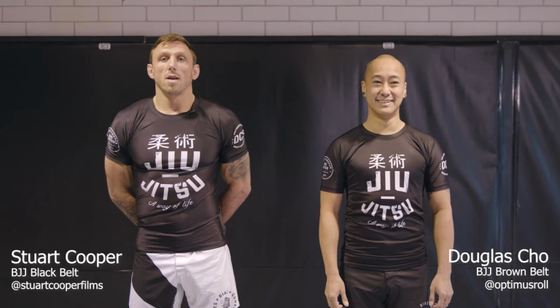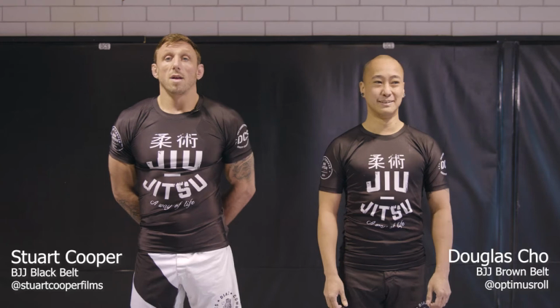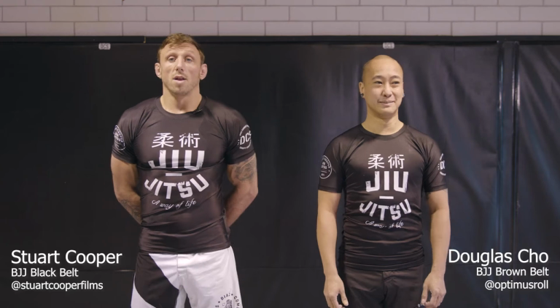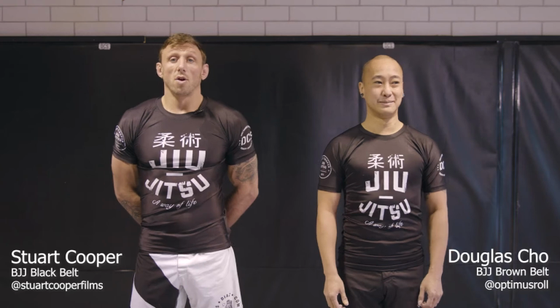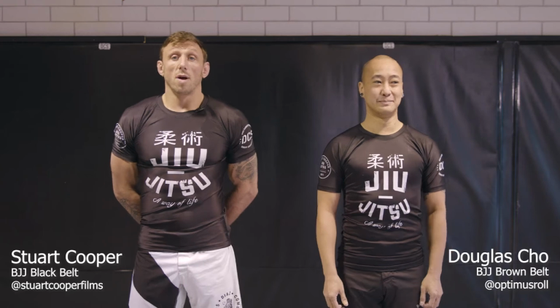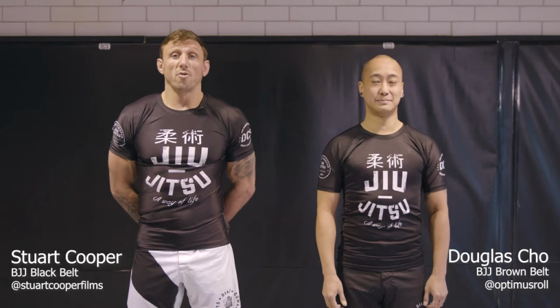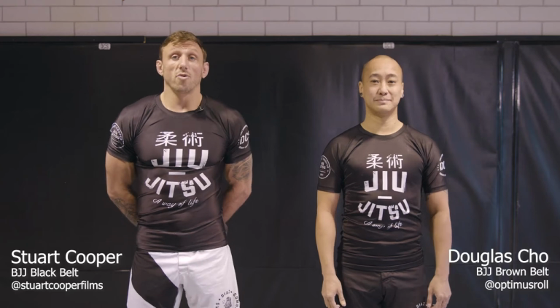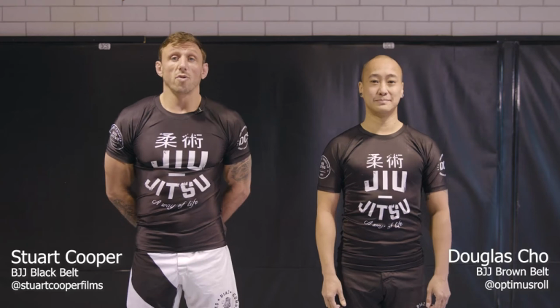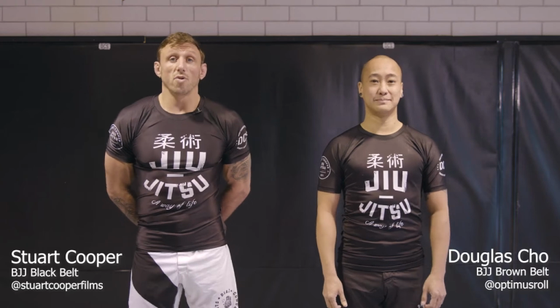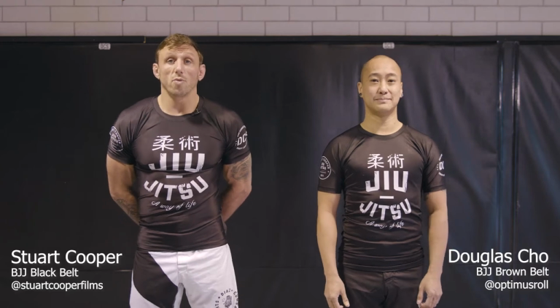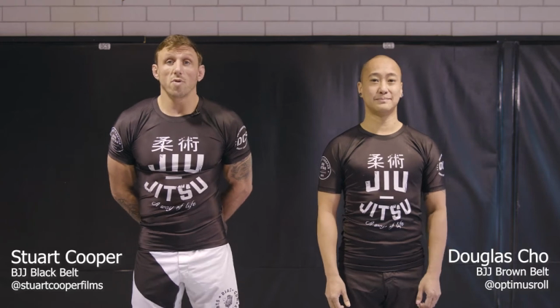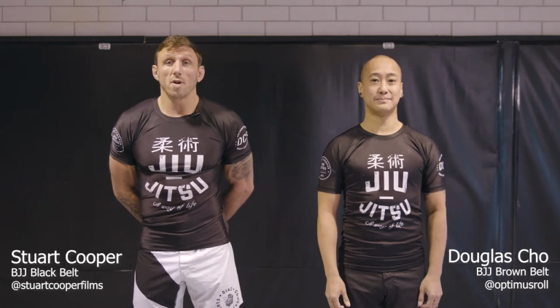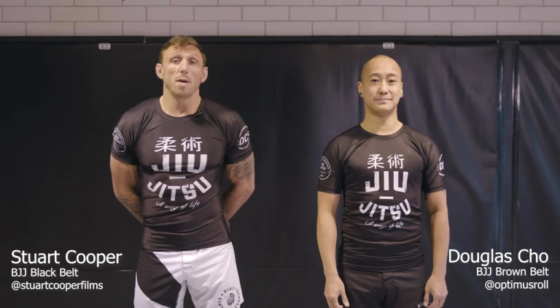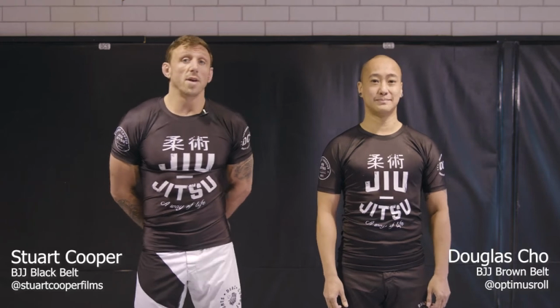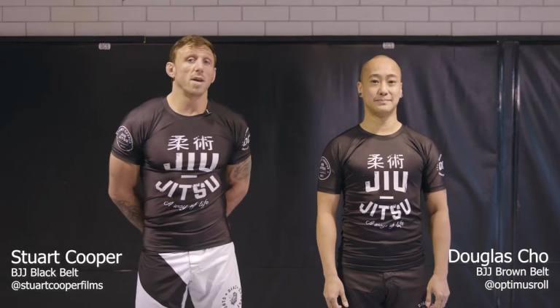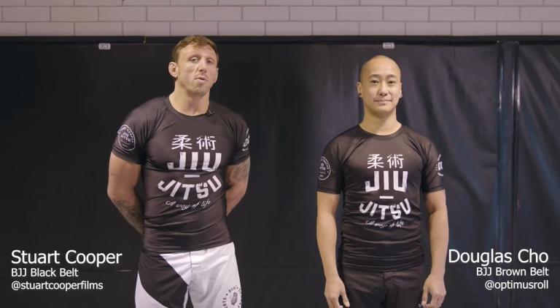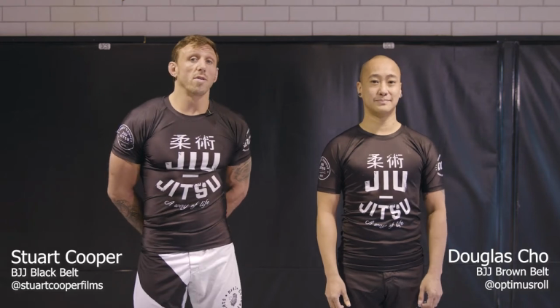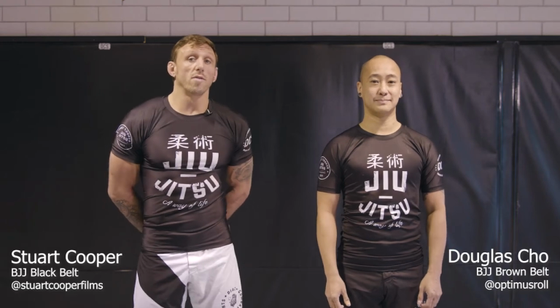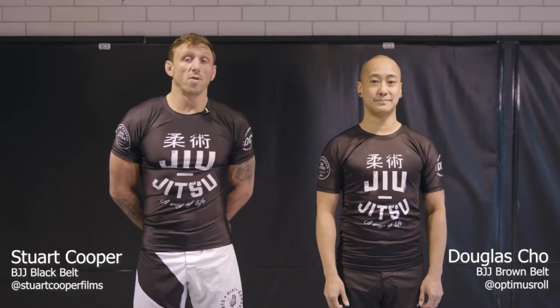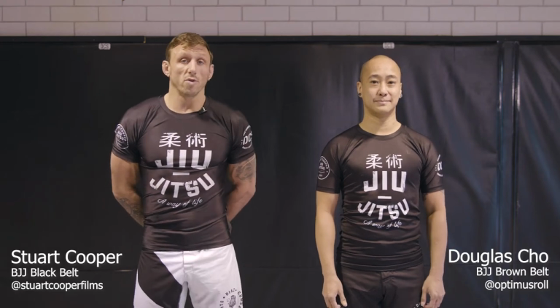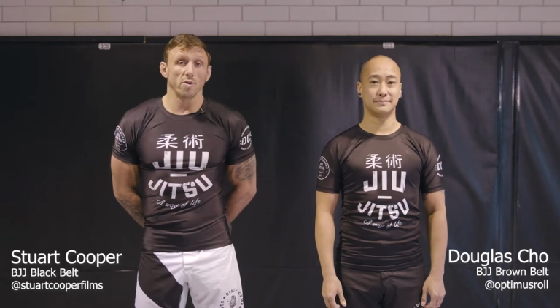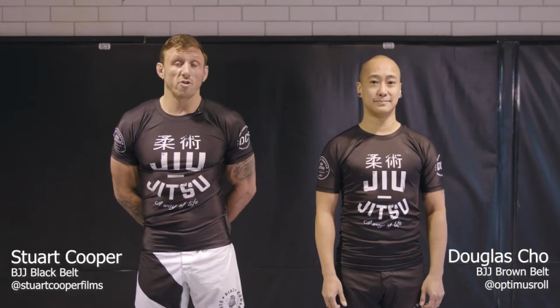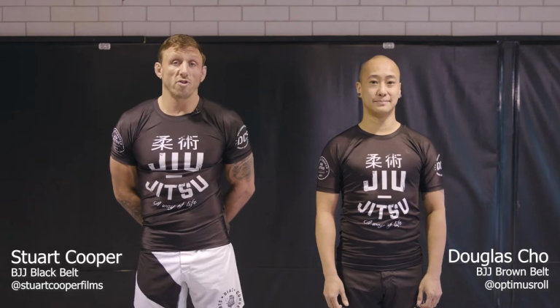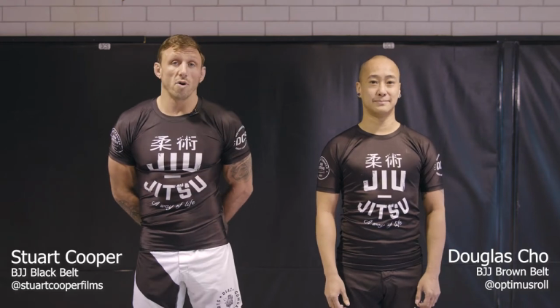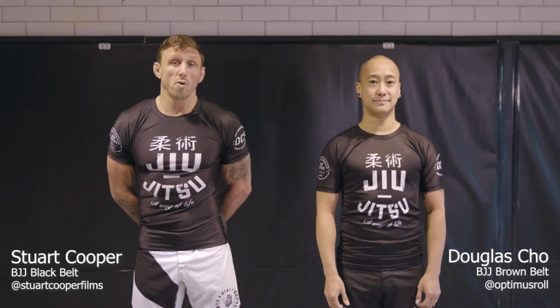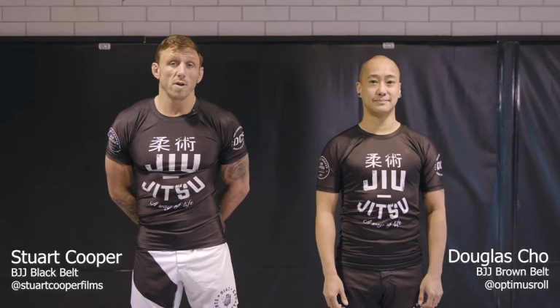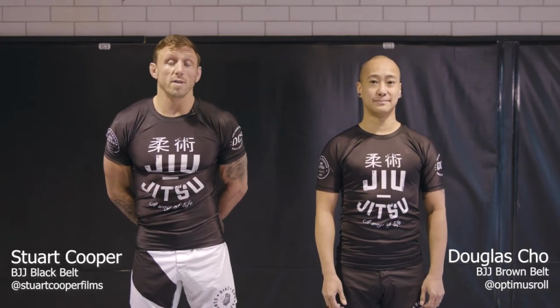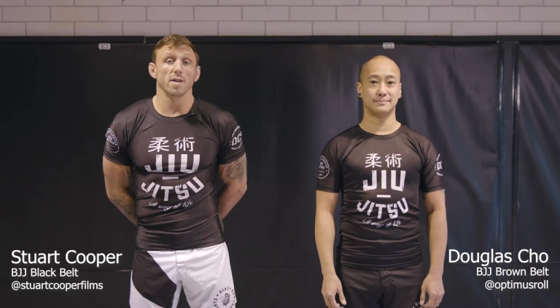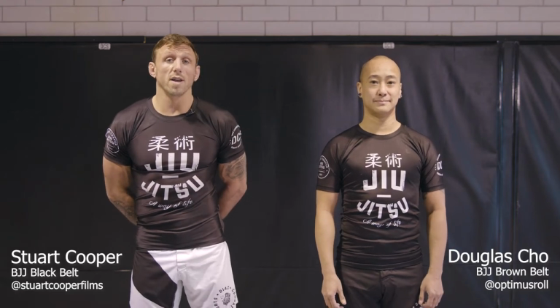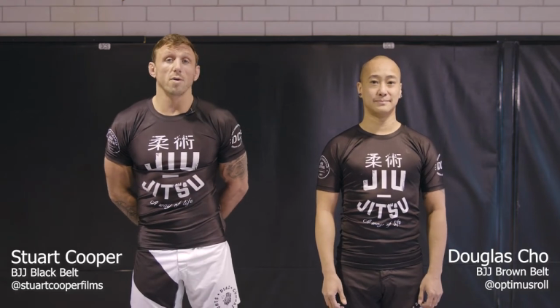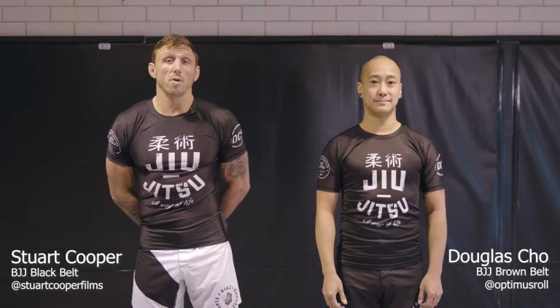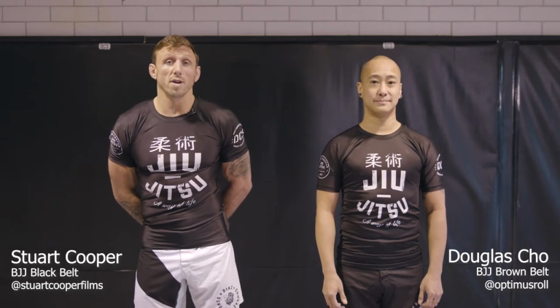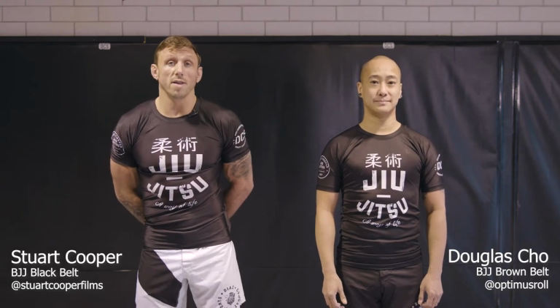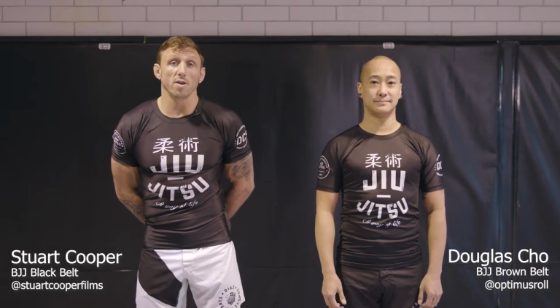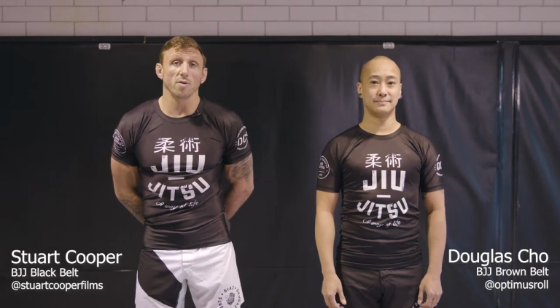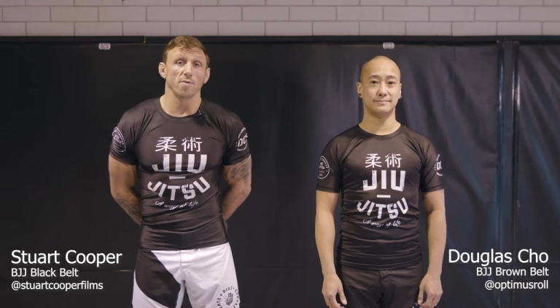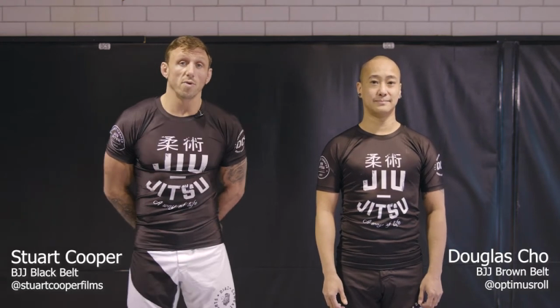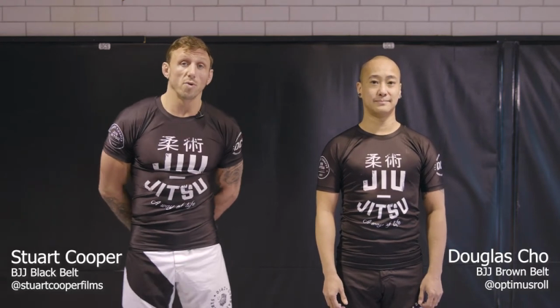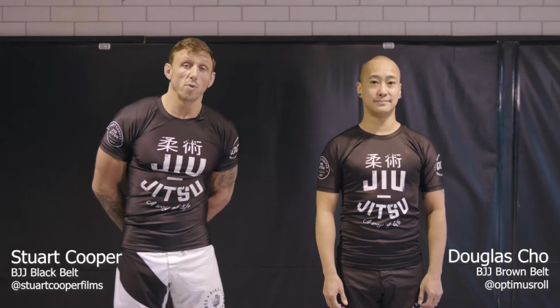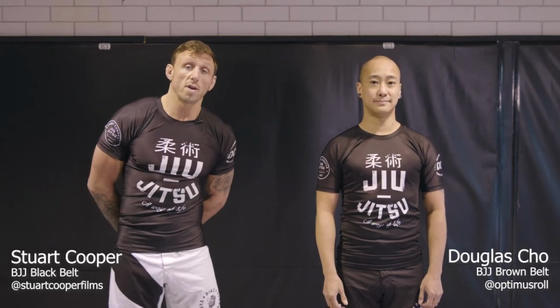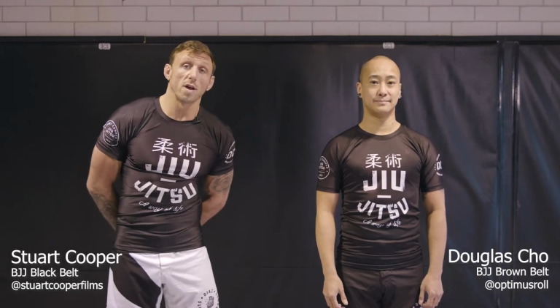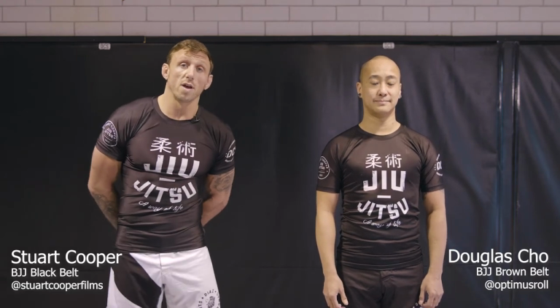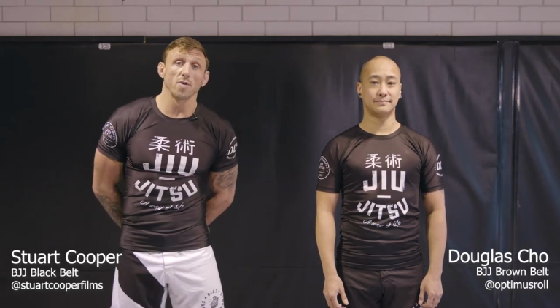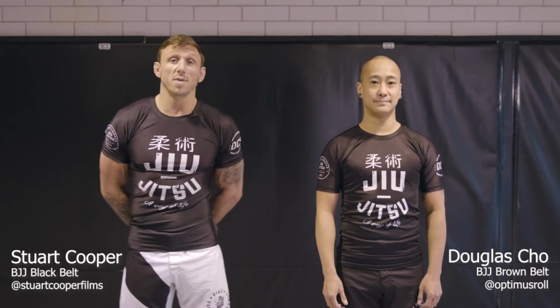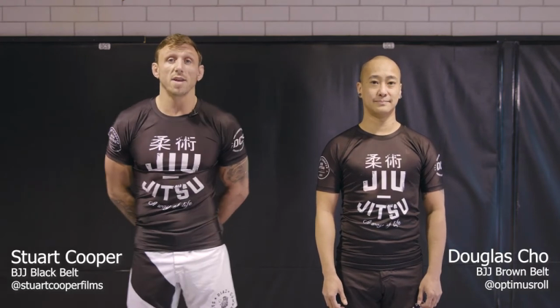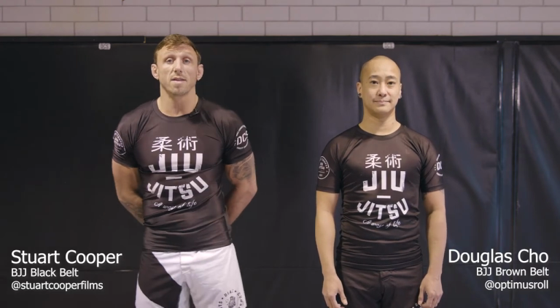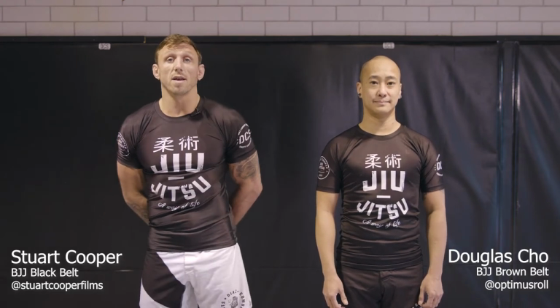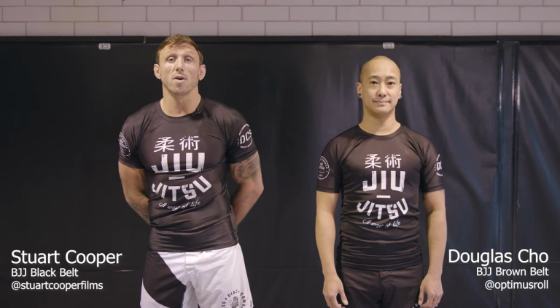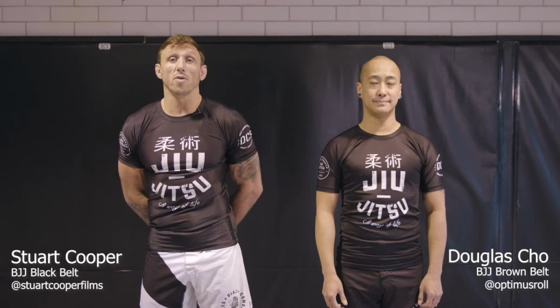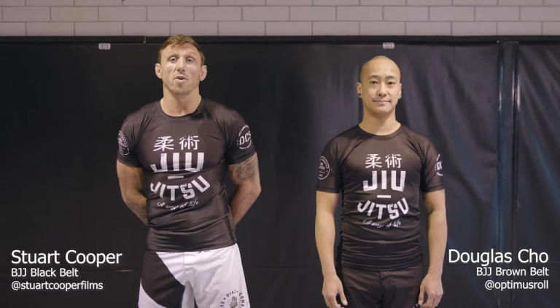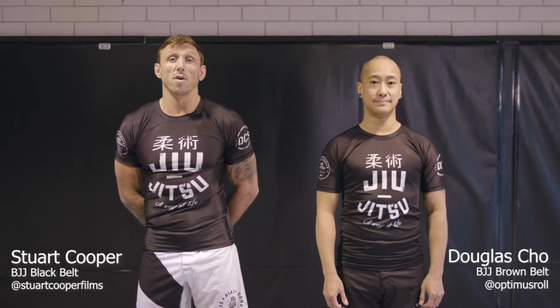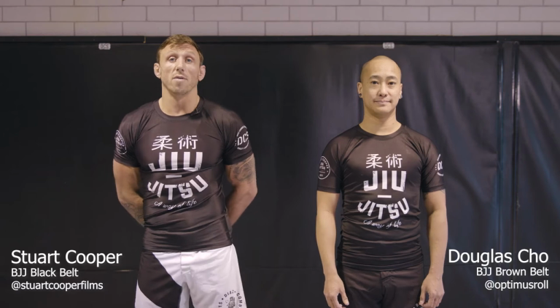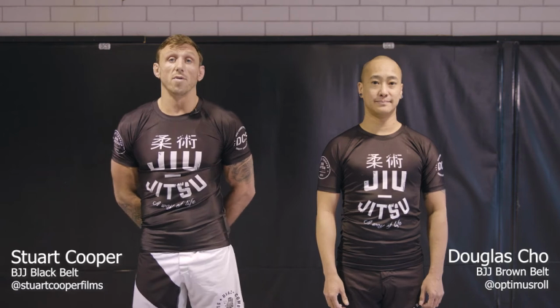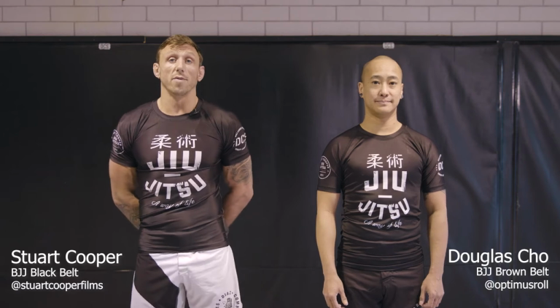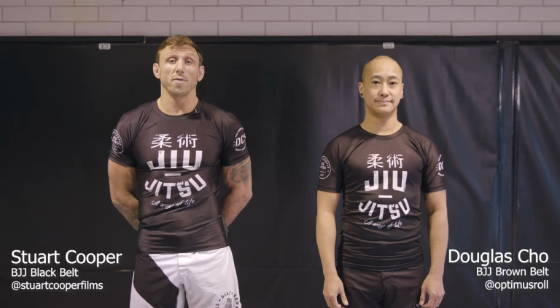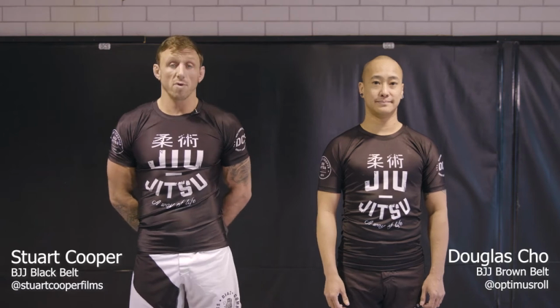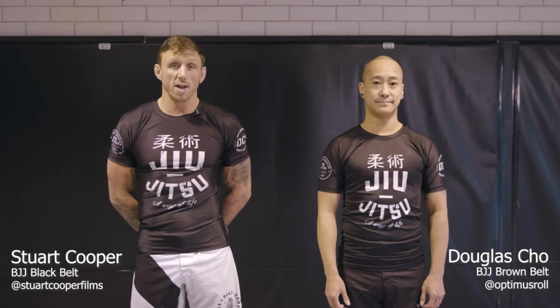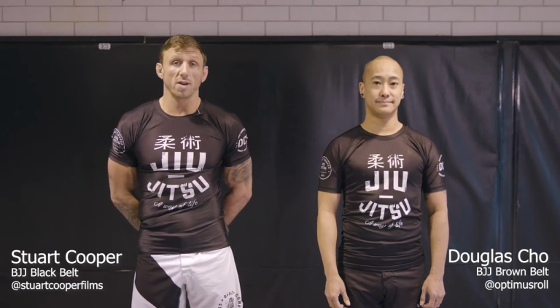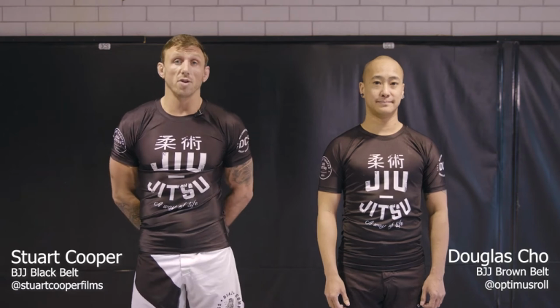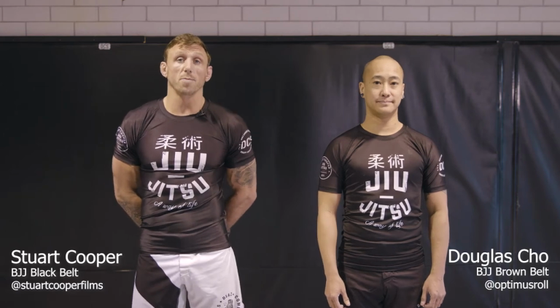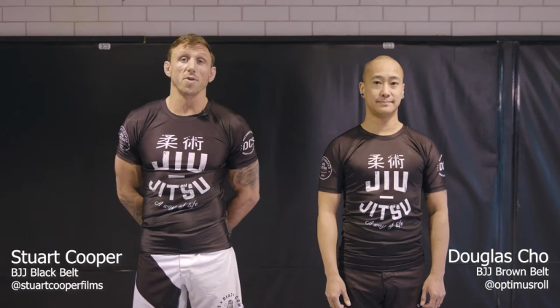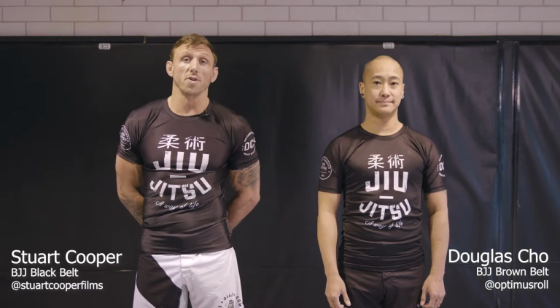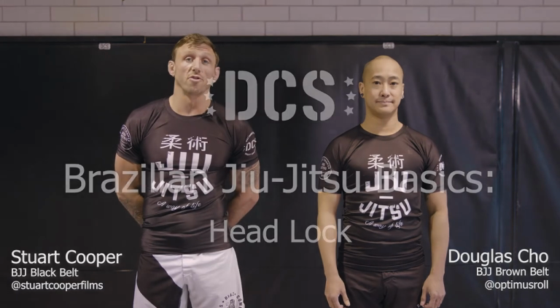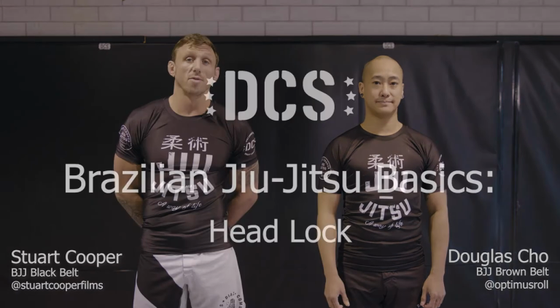Hello, I'm Stuart Cooper. I'm here with Douglas Cho and today we're going to take you through some details of the front headlock position.